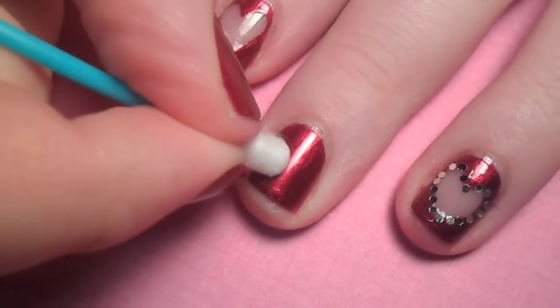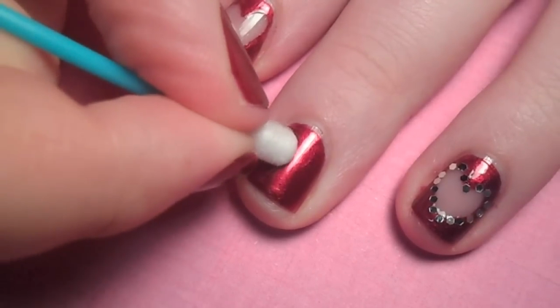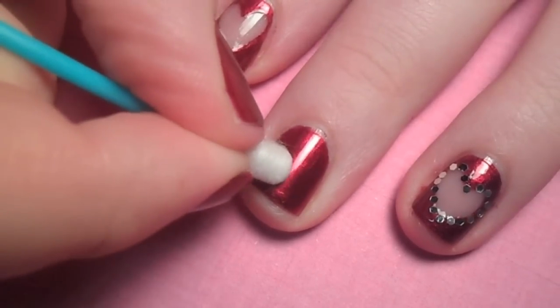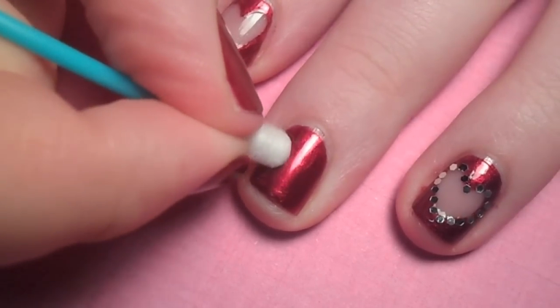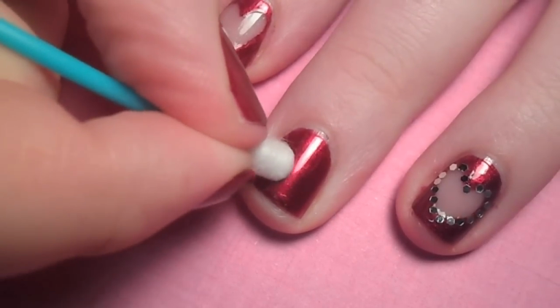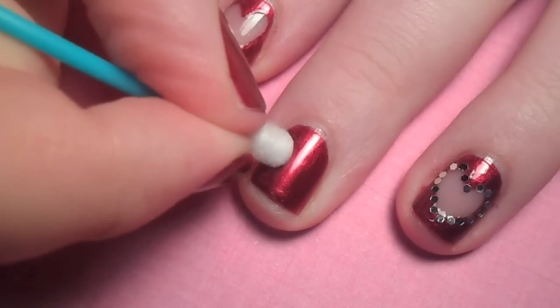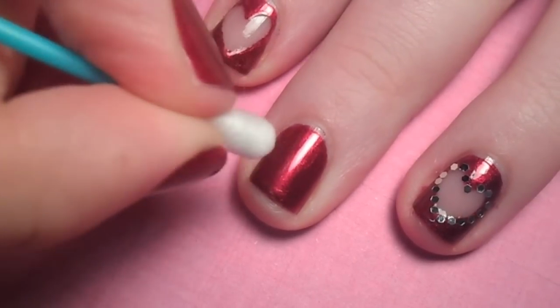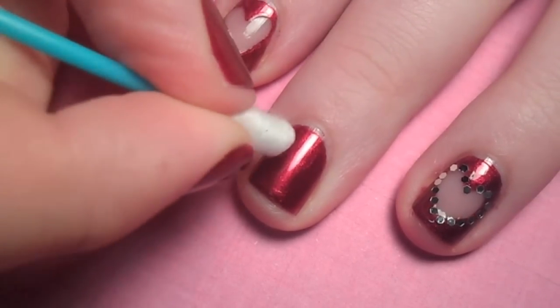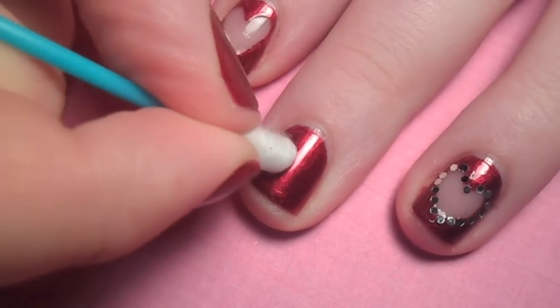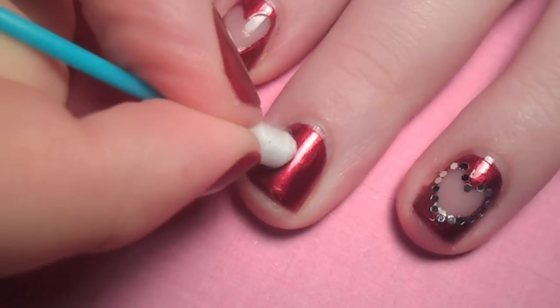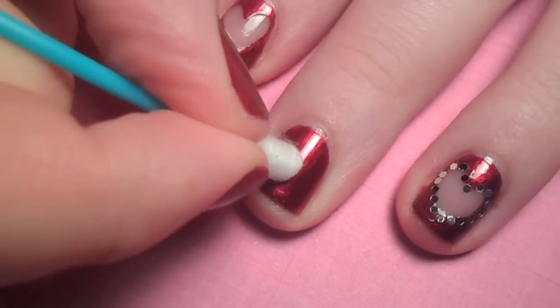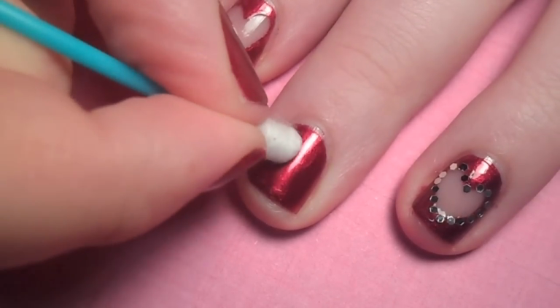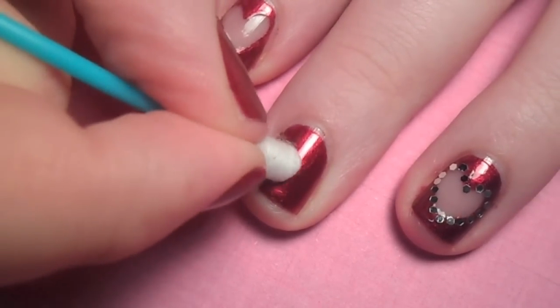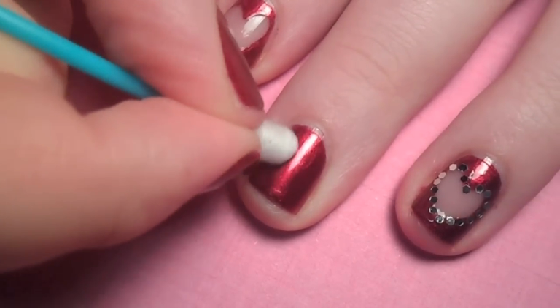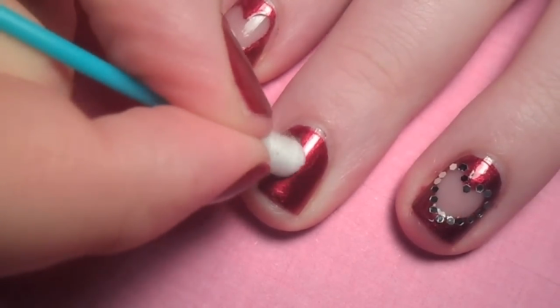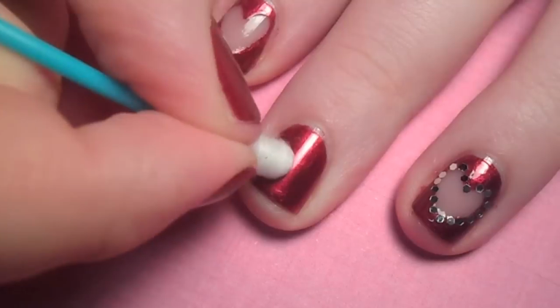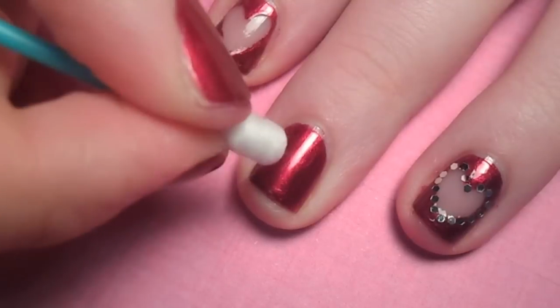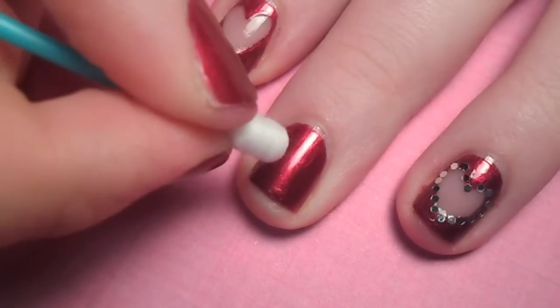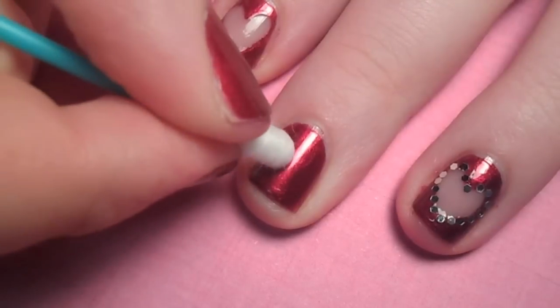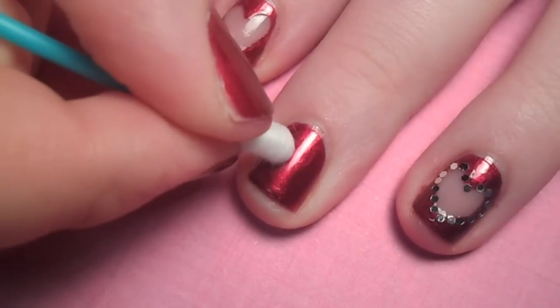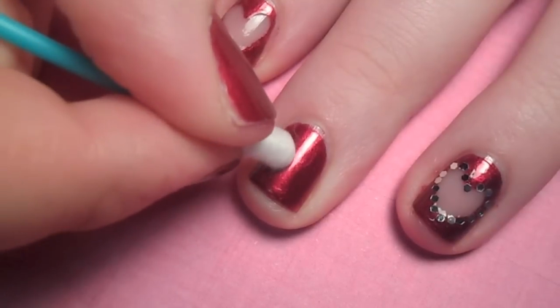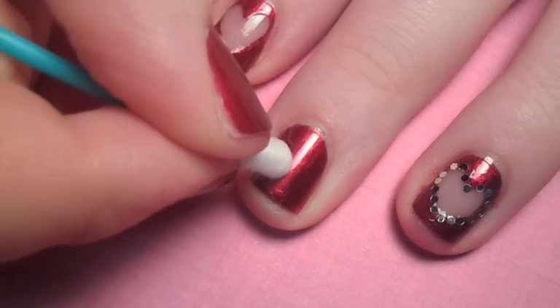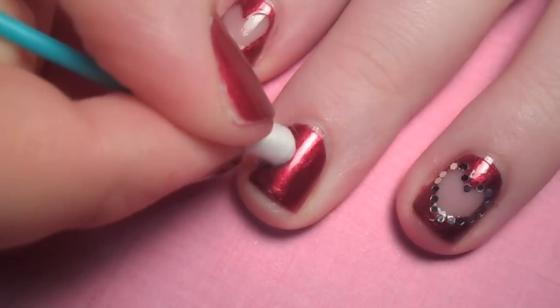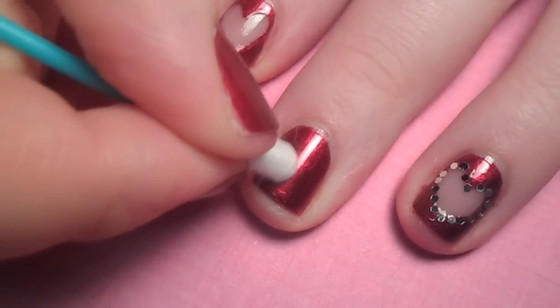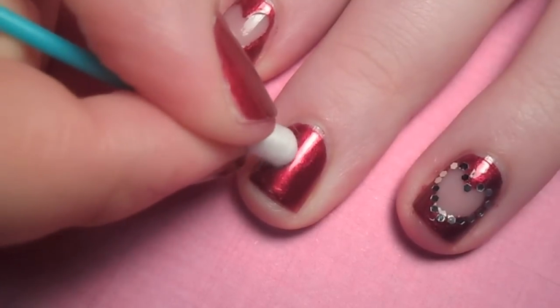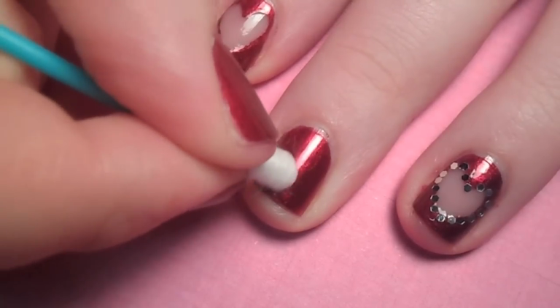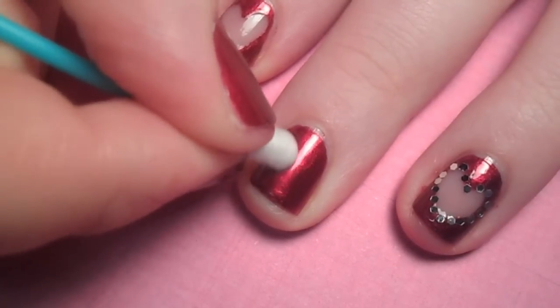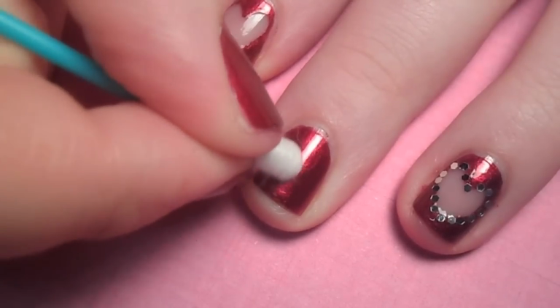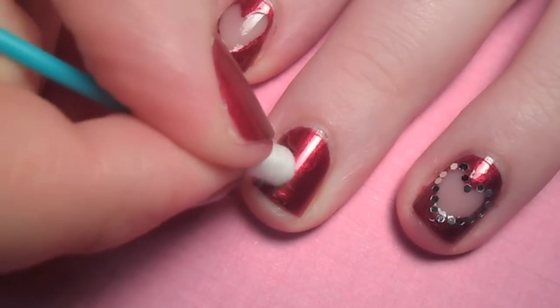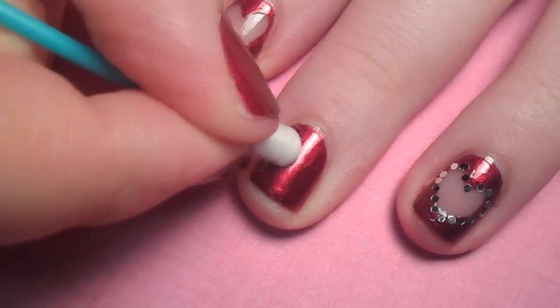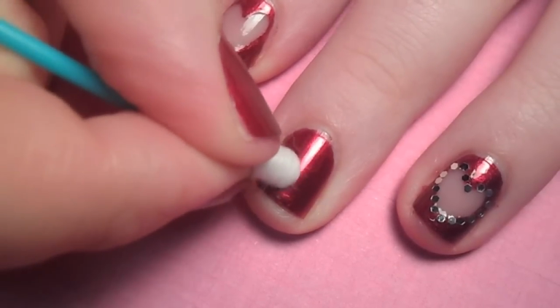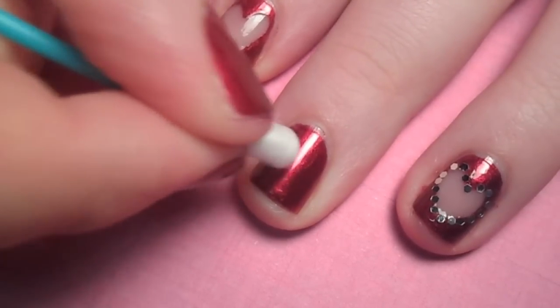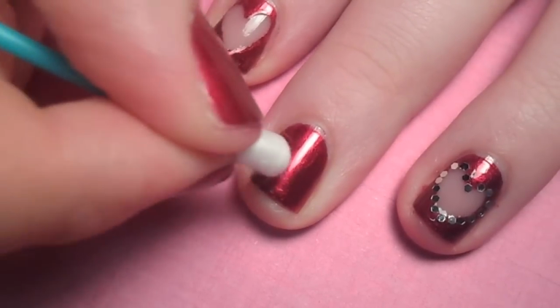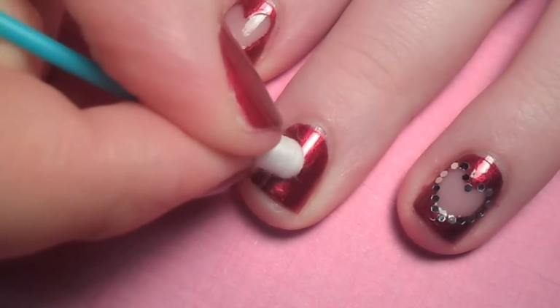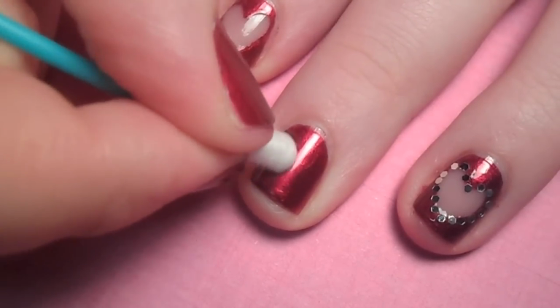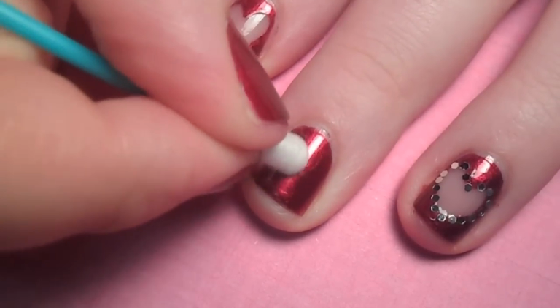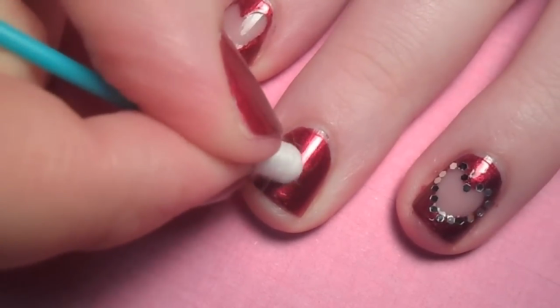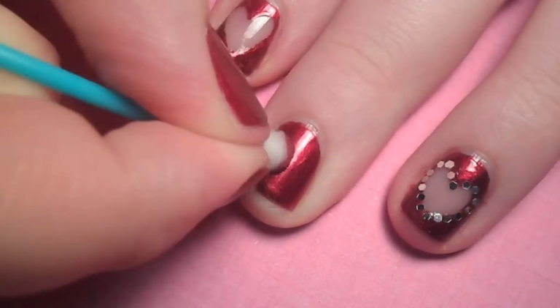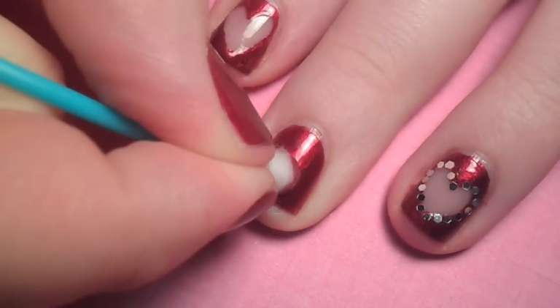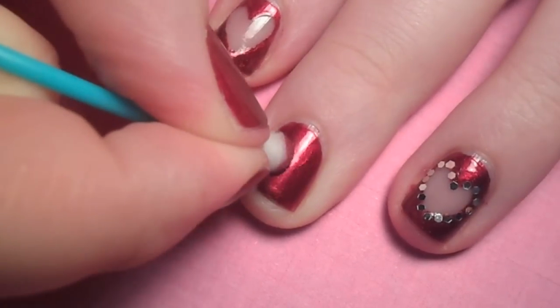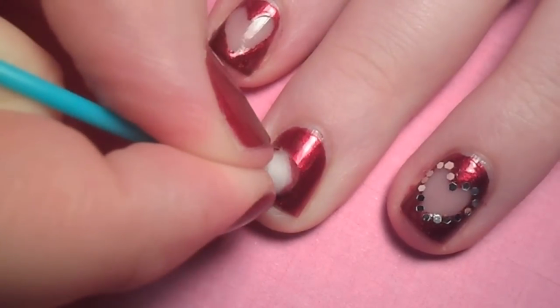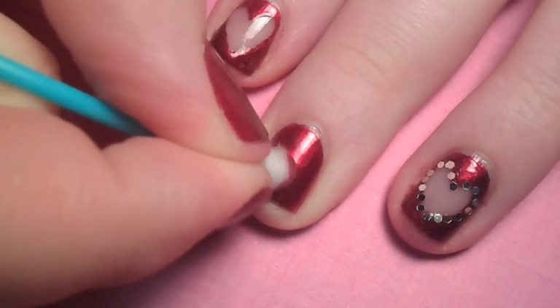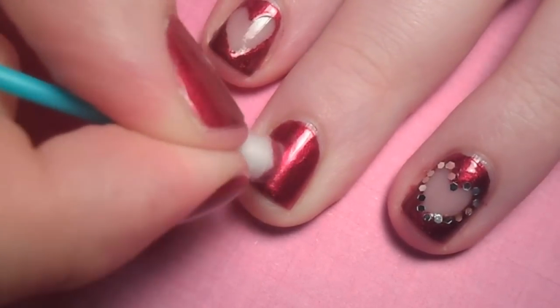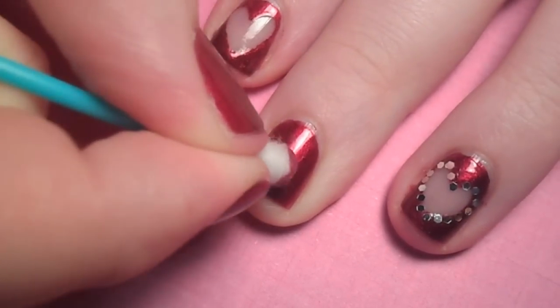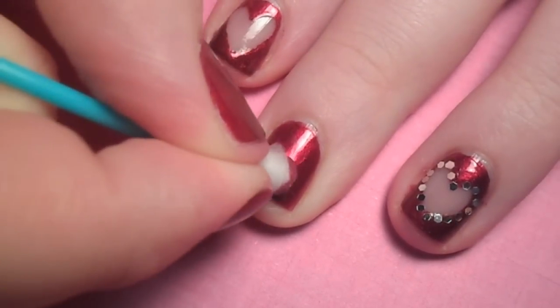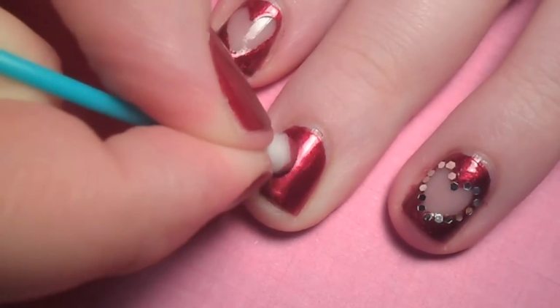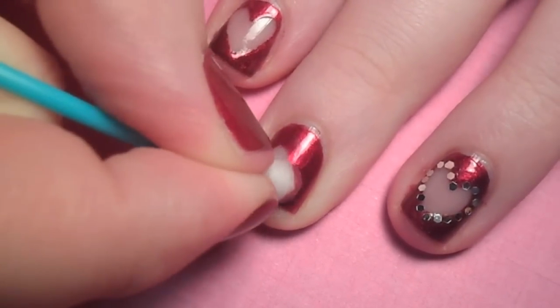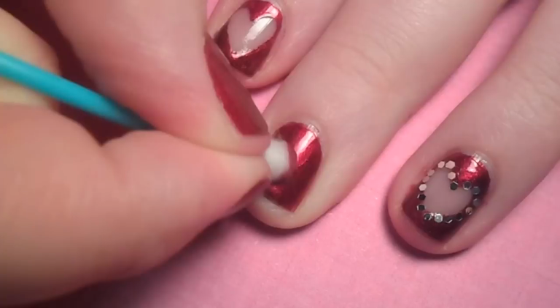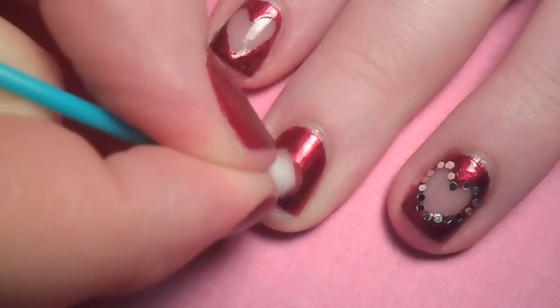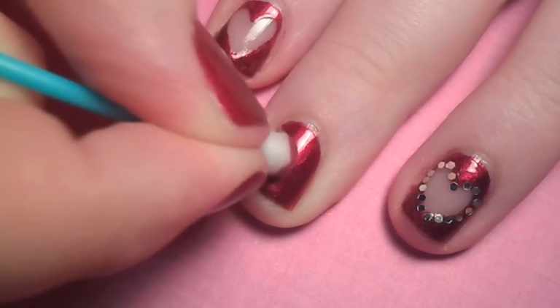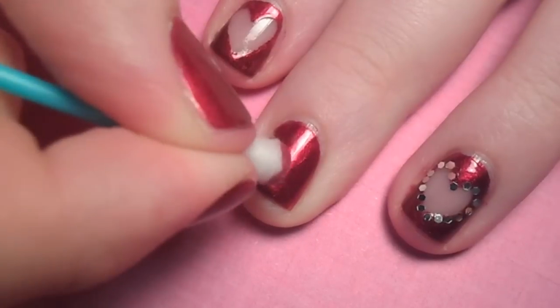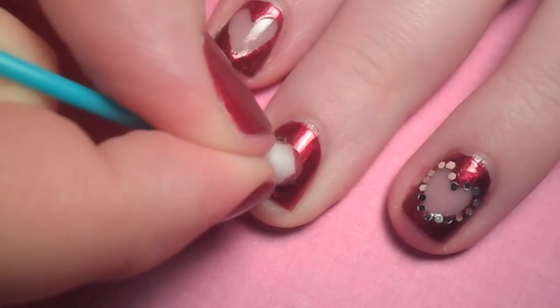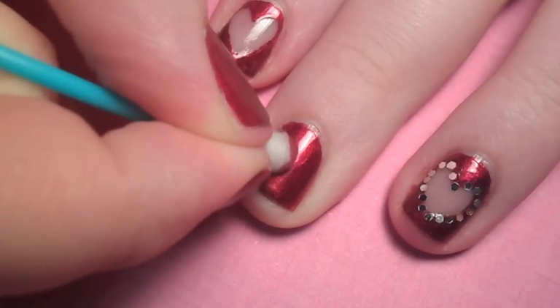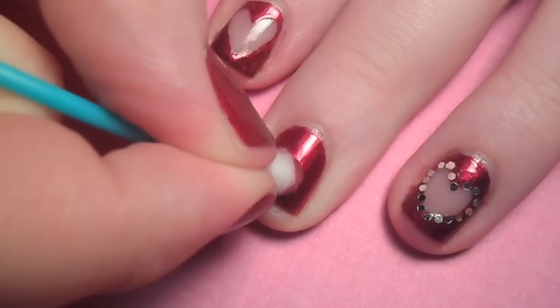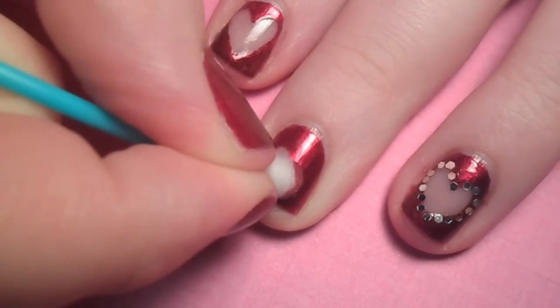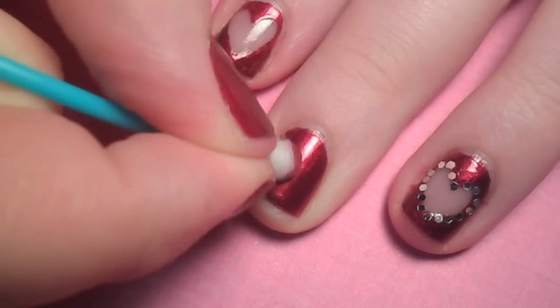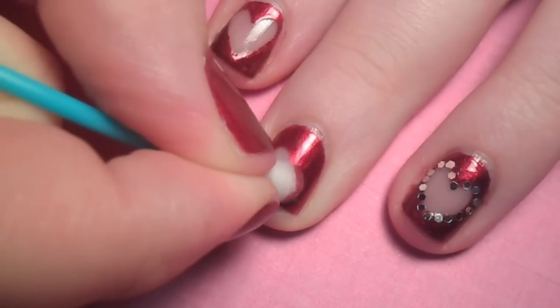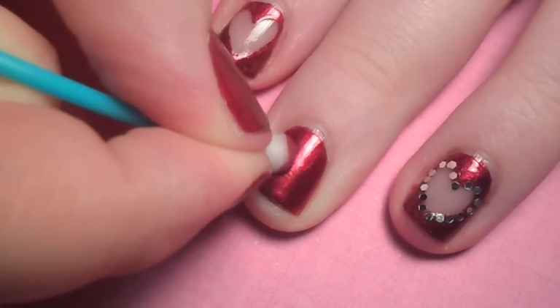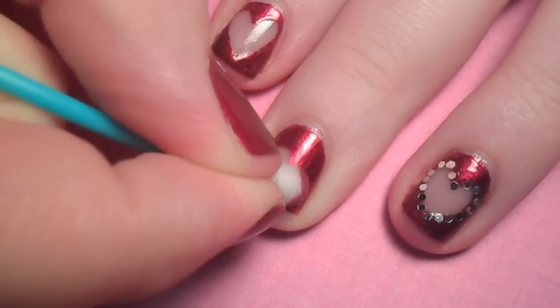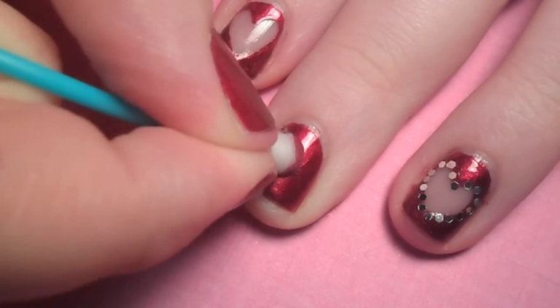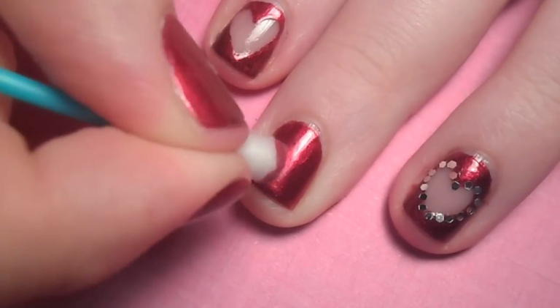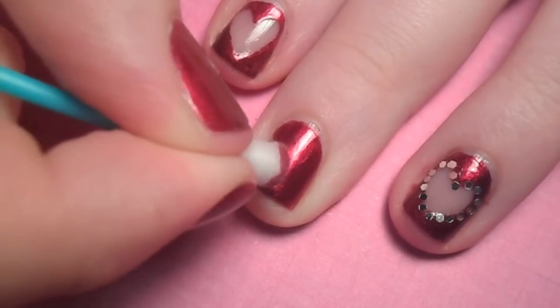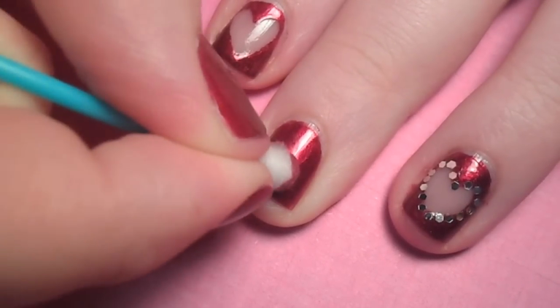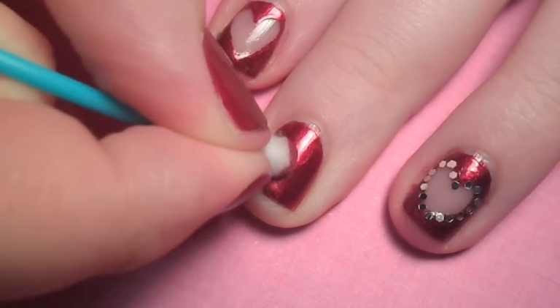Now you want to plan out where you want your heart to be and begin scrubbing away the polish. It may take a little while to get the nail polish off, so just be patient.